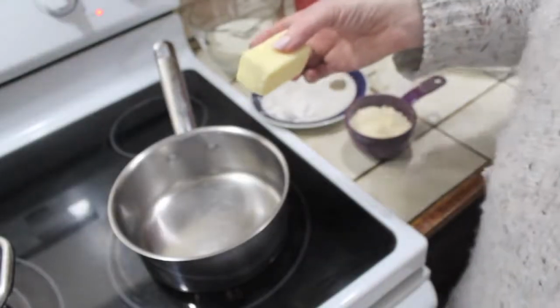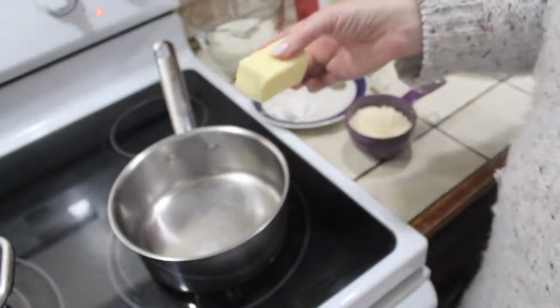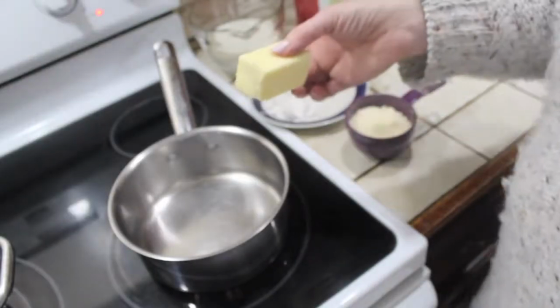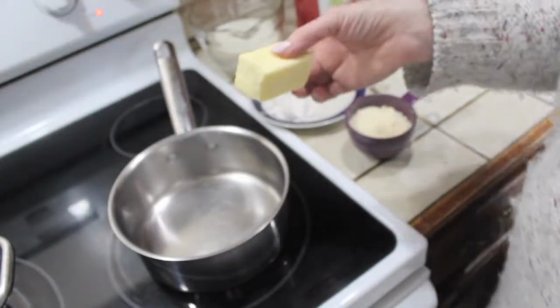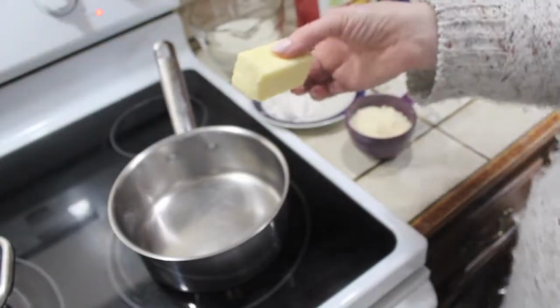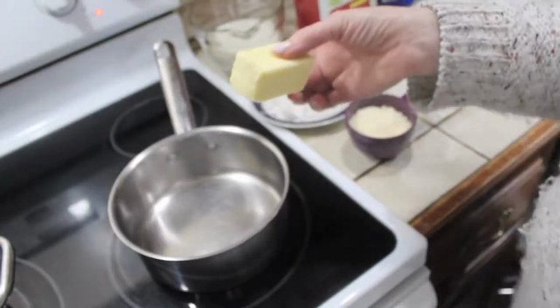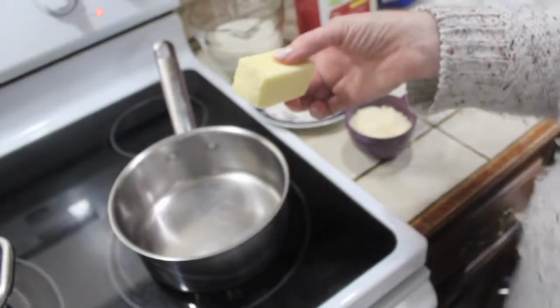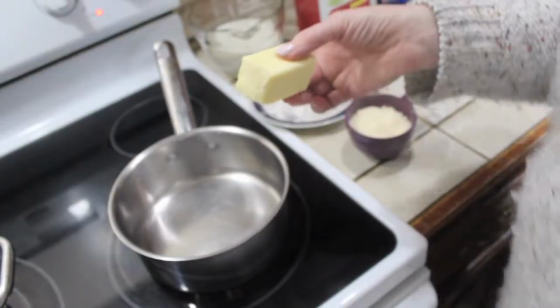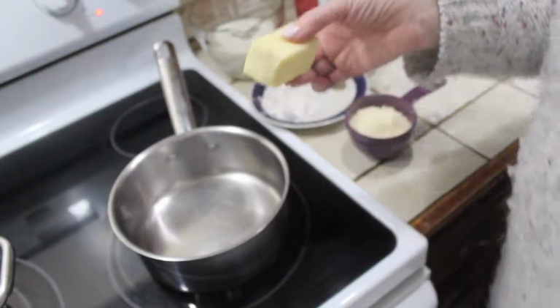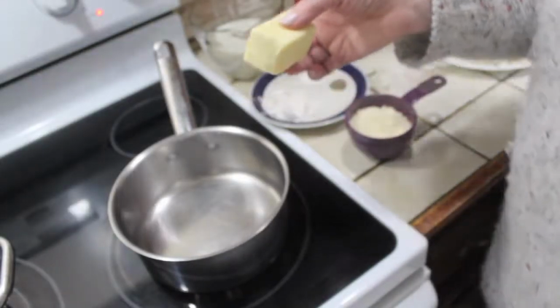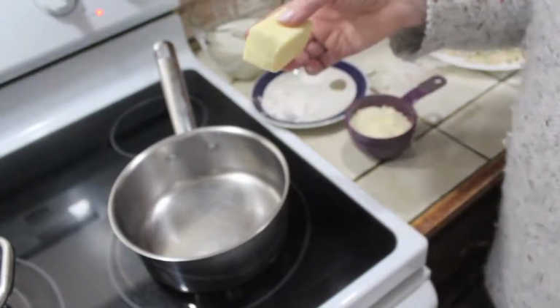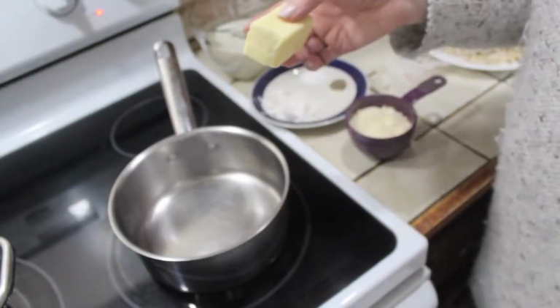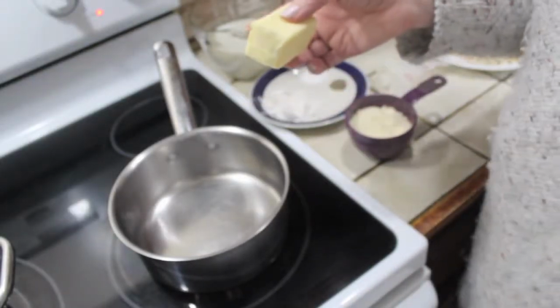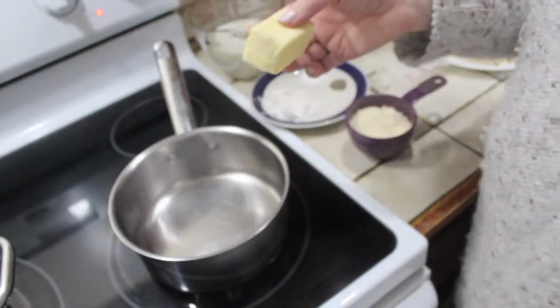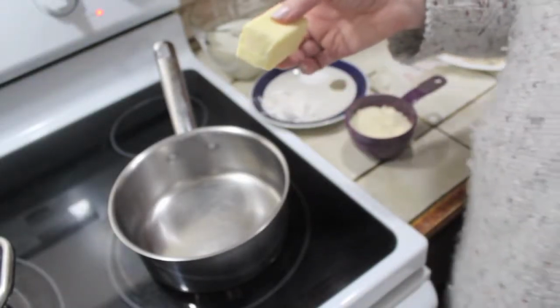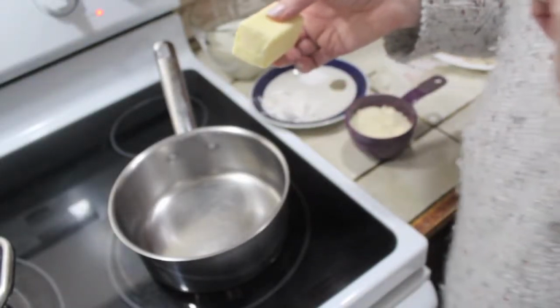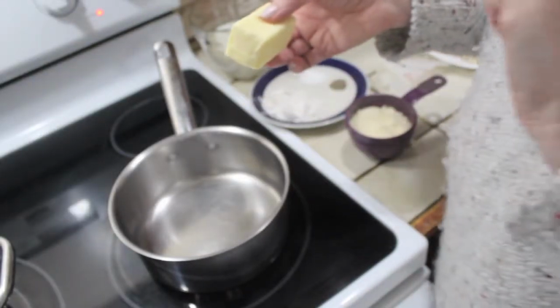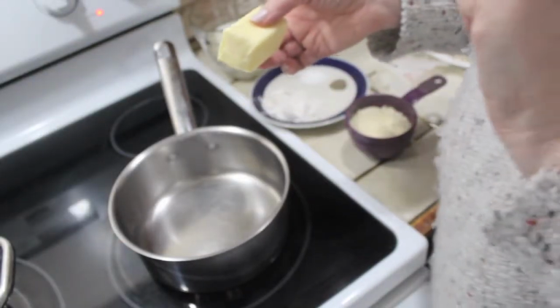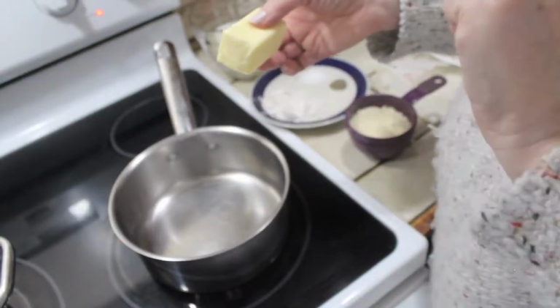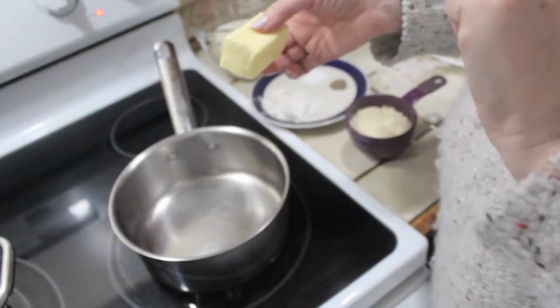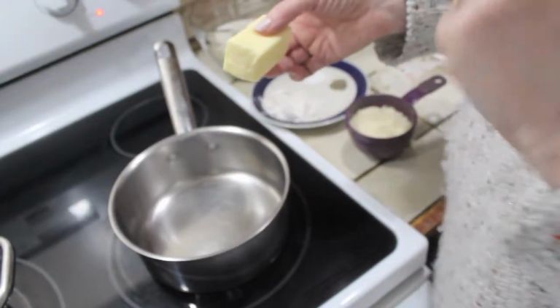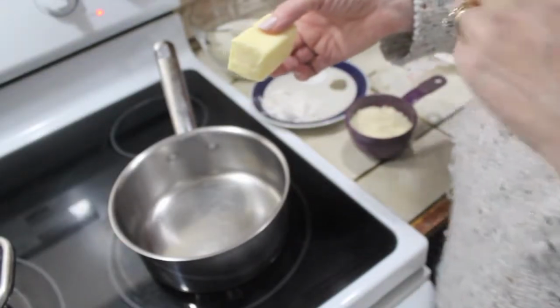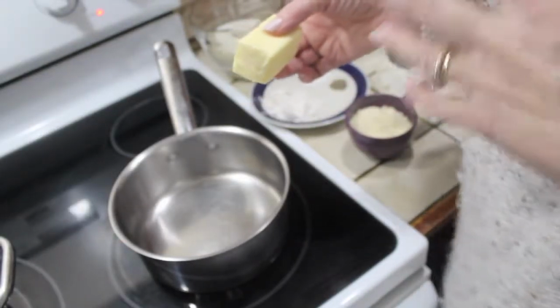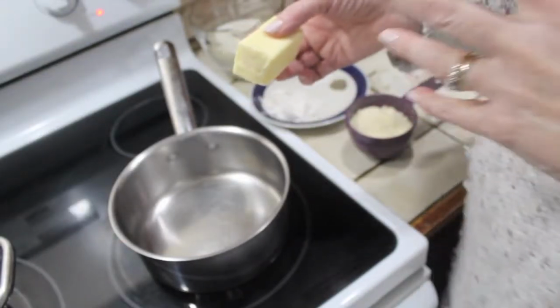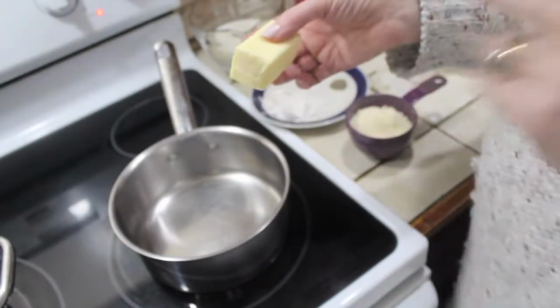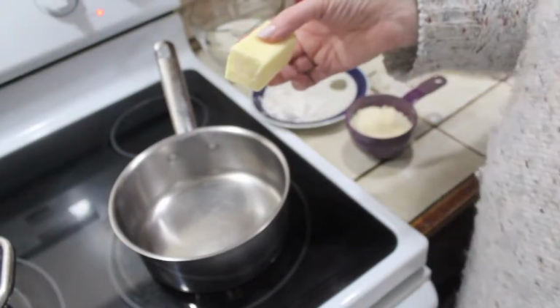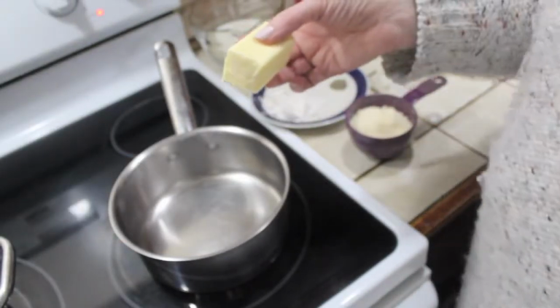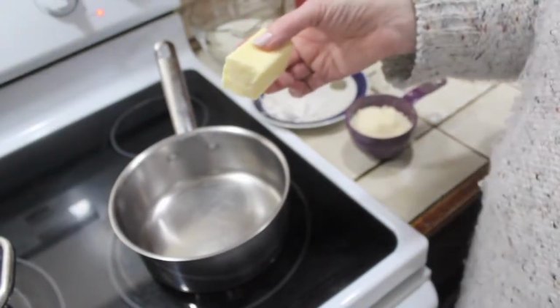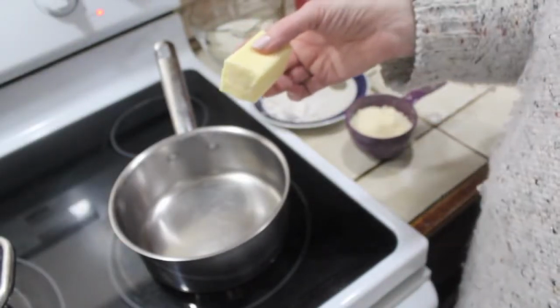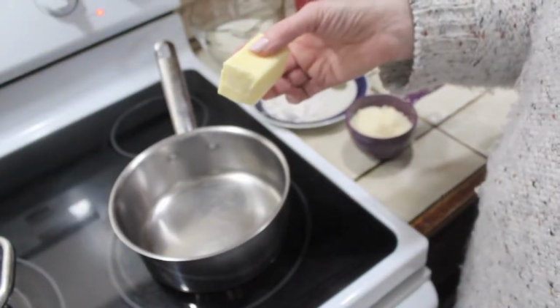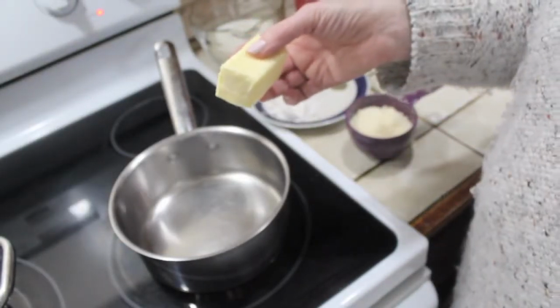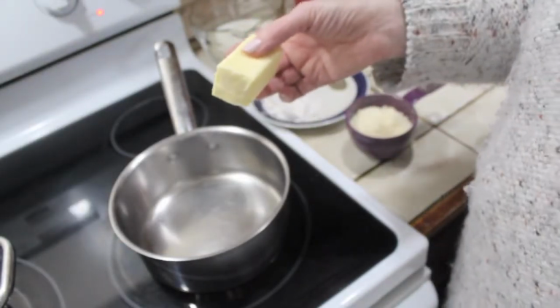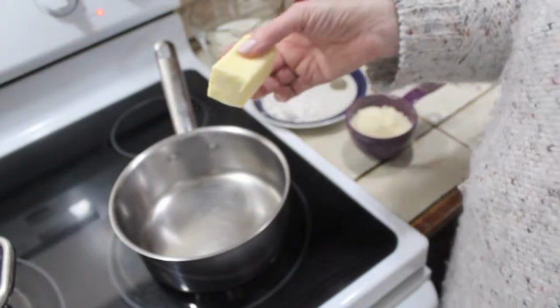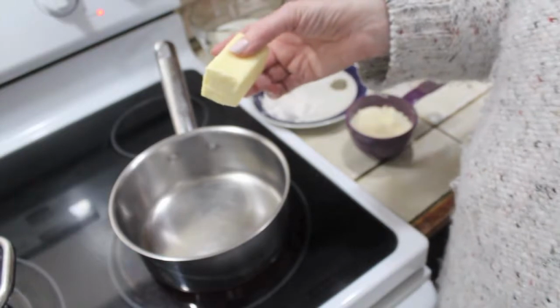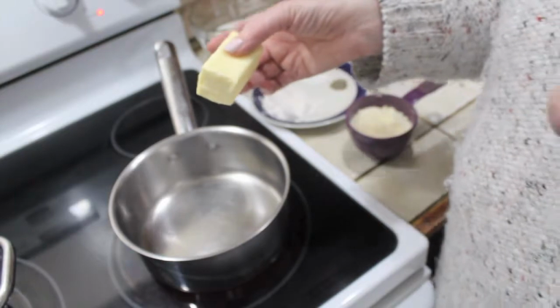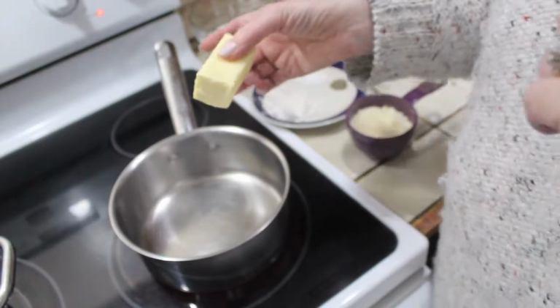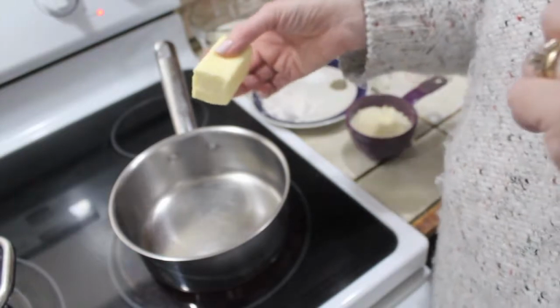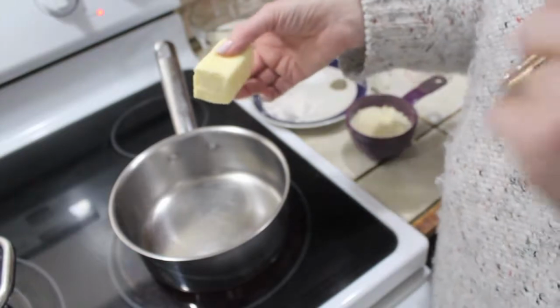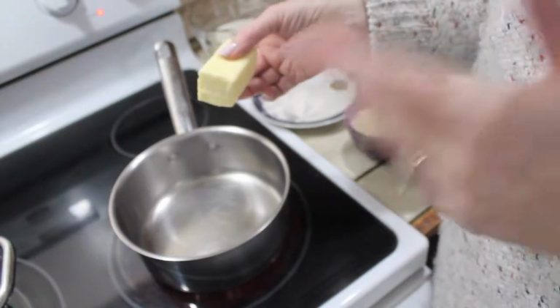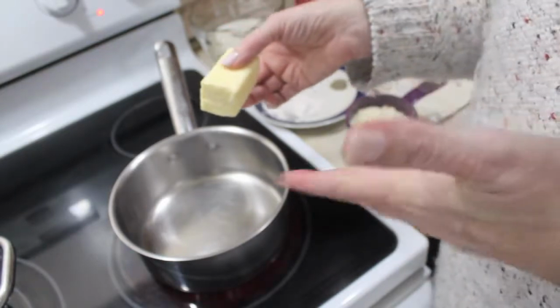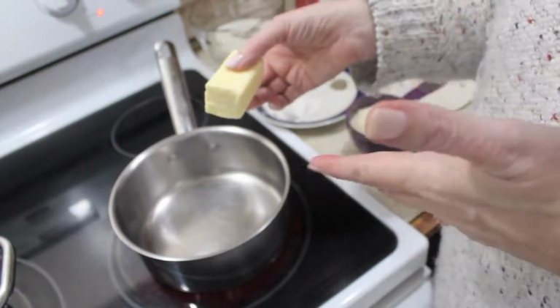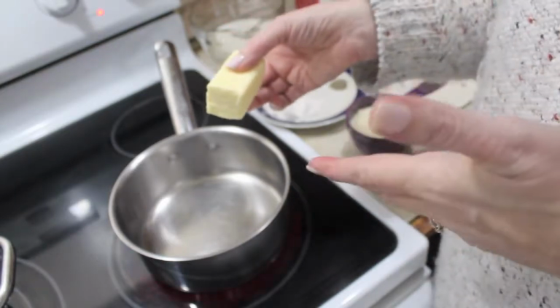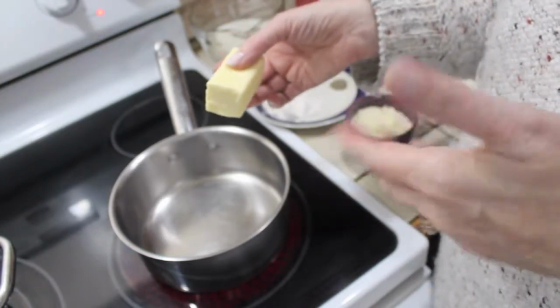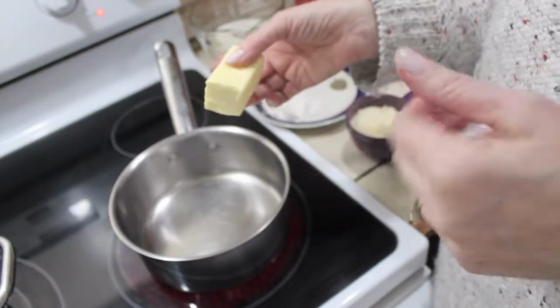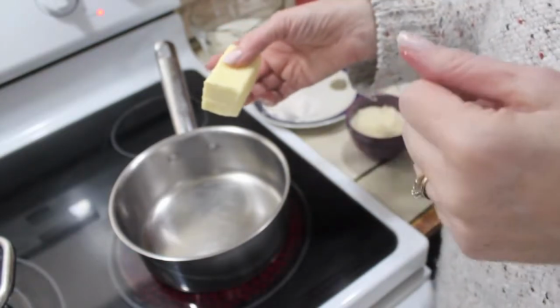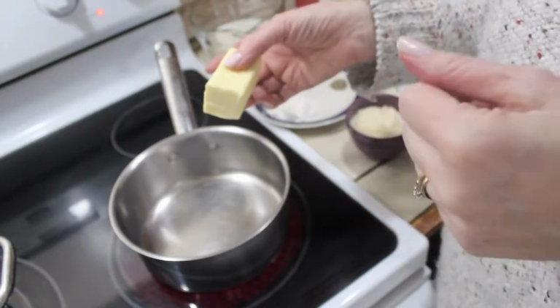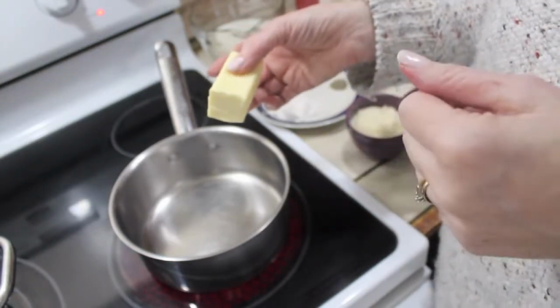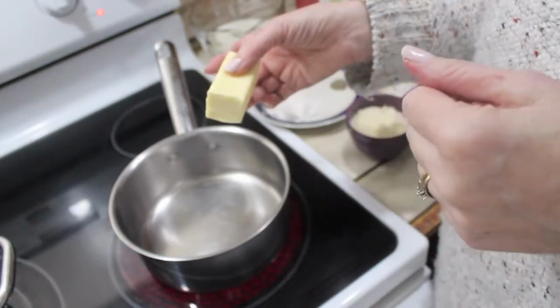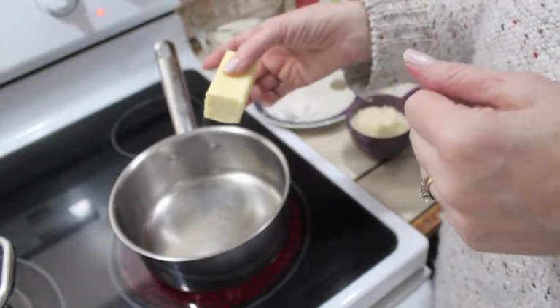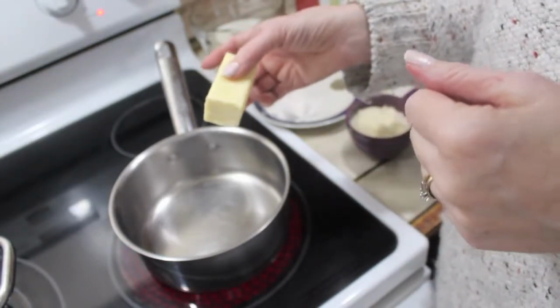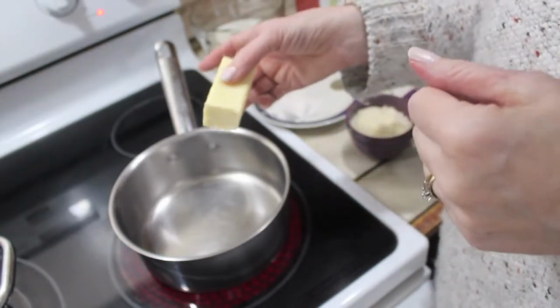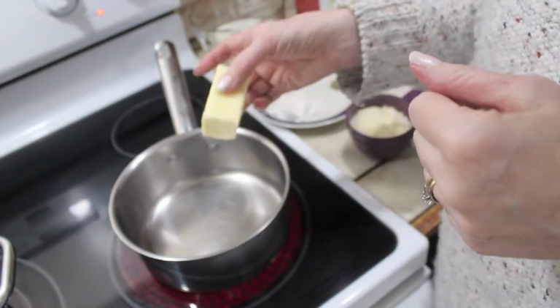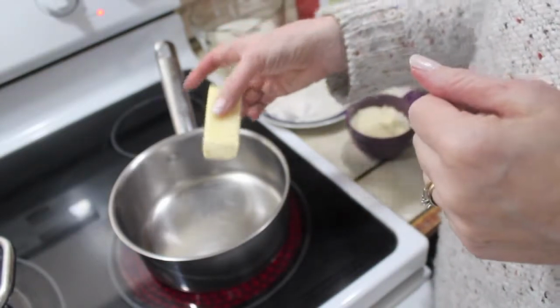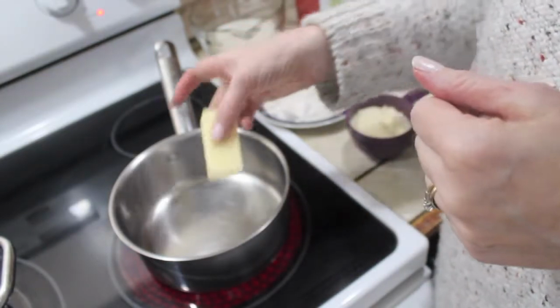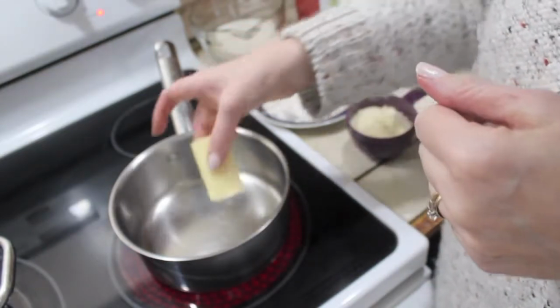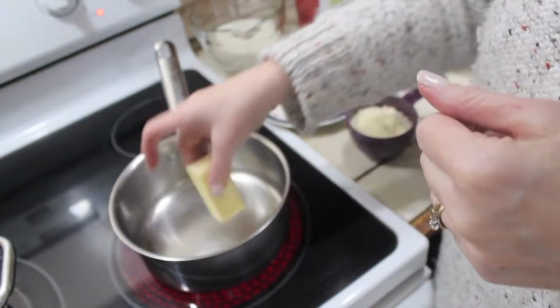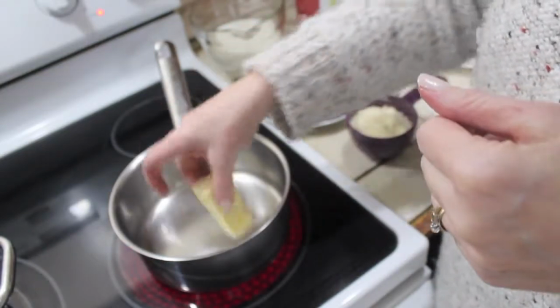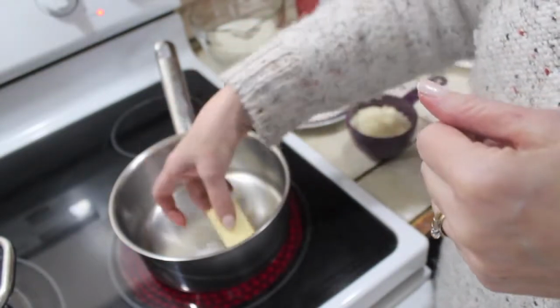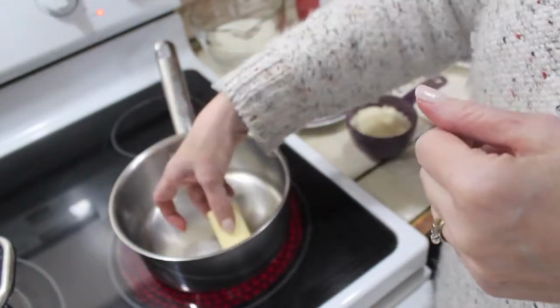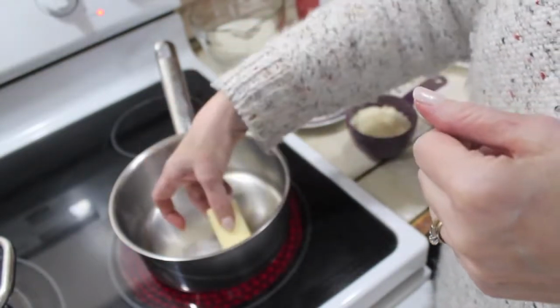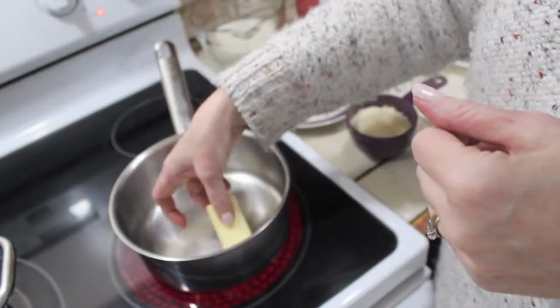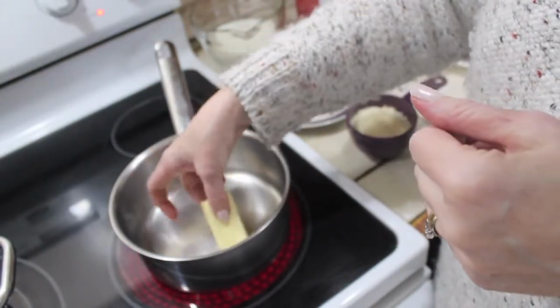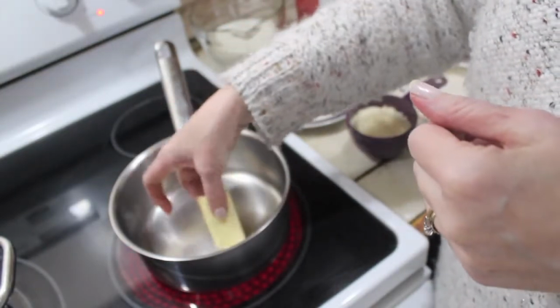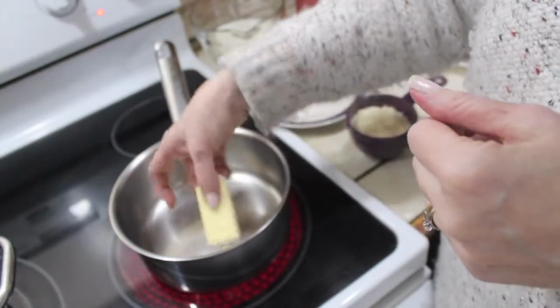Since pasta takes about 20 minutes to cook, once it's been cooking for about 5 to 10 minutes, I'll start my sauce, because it really doesn't take a long time.